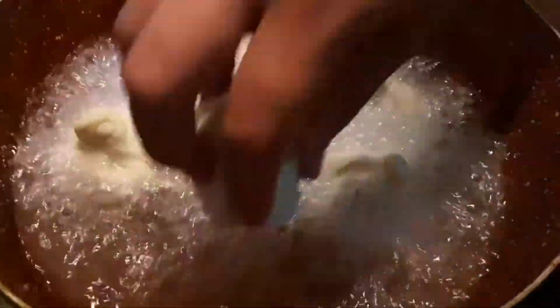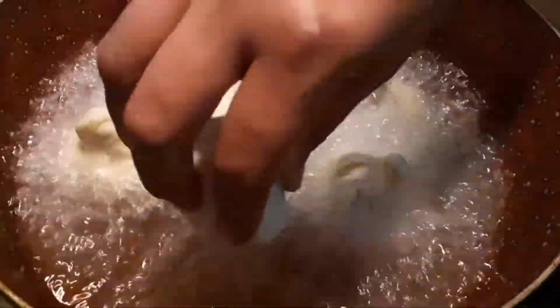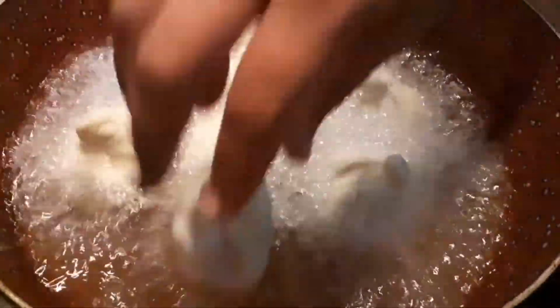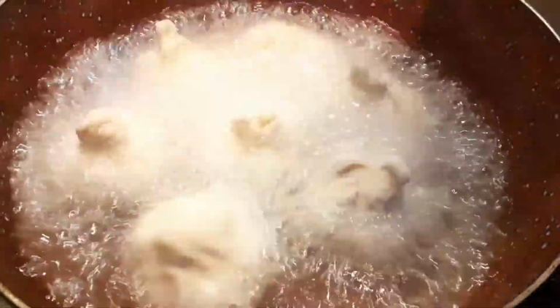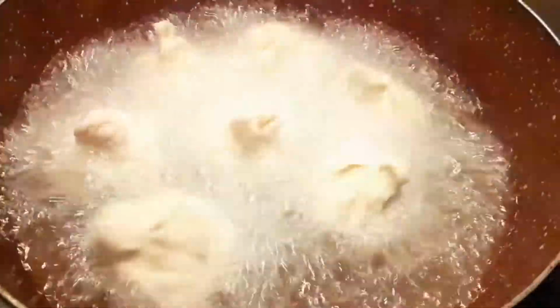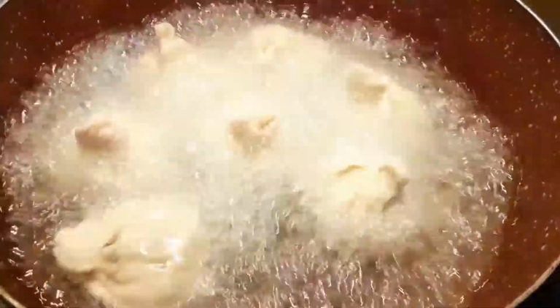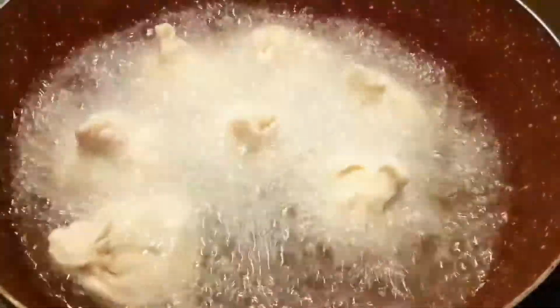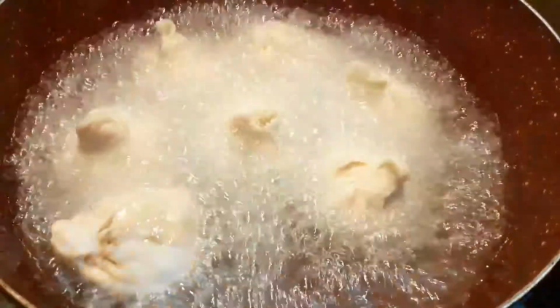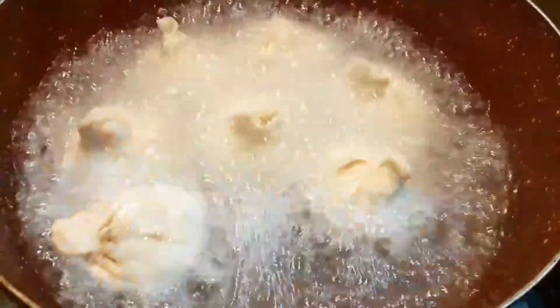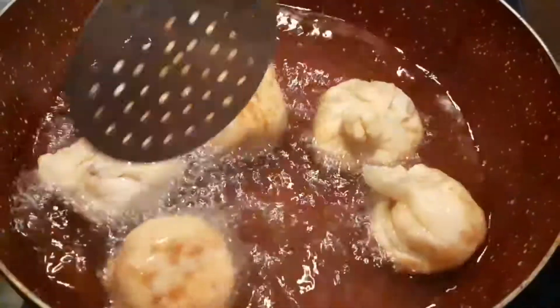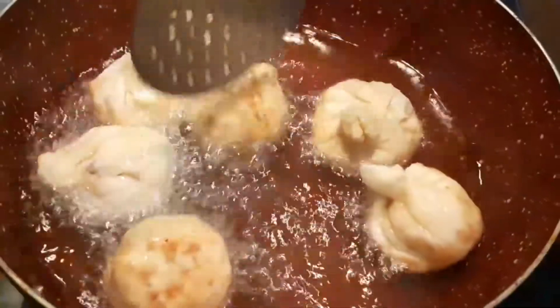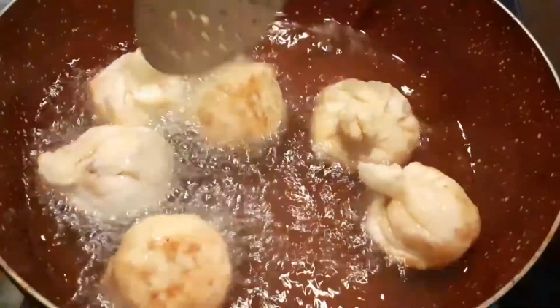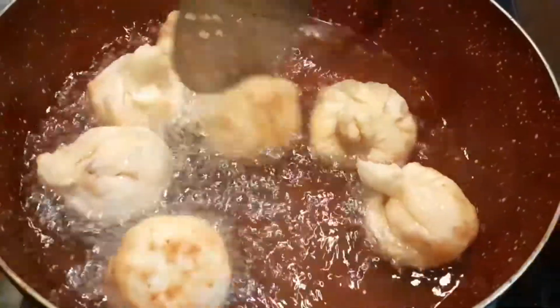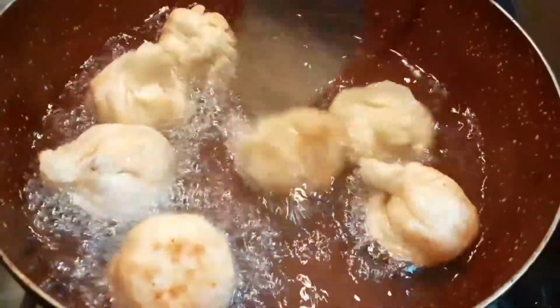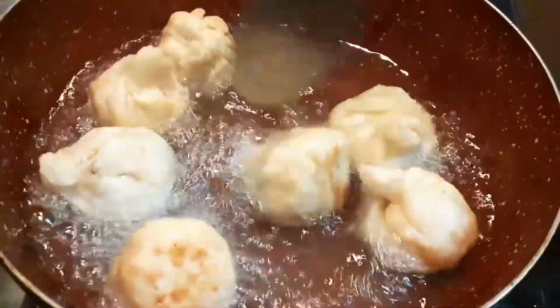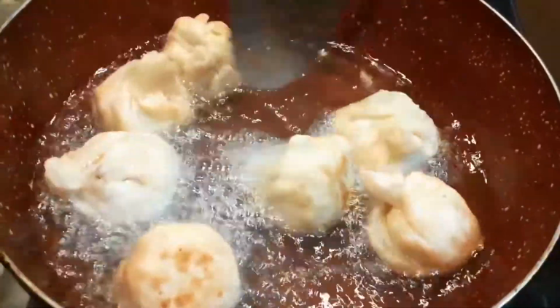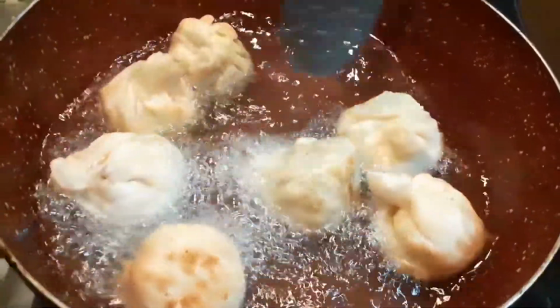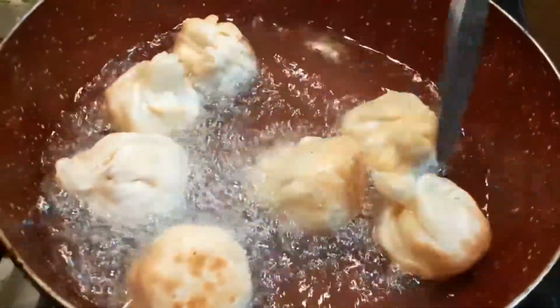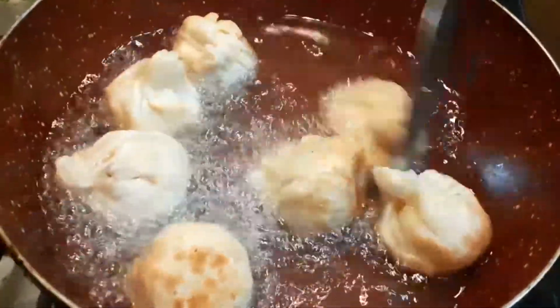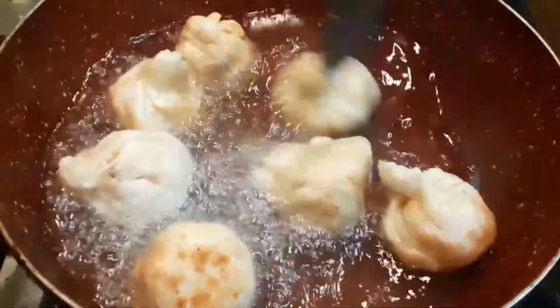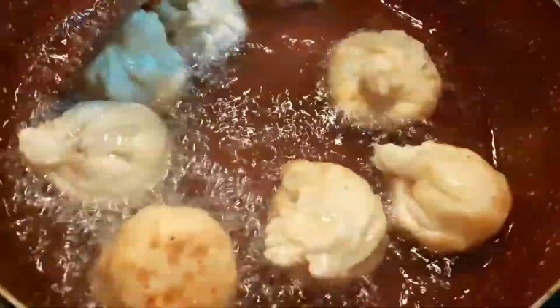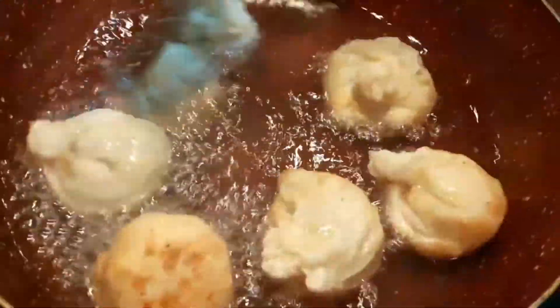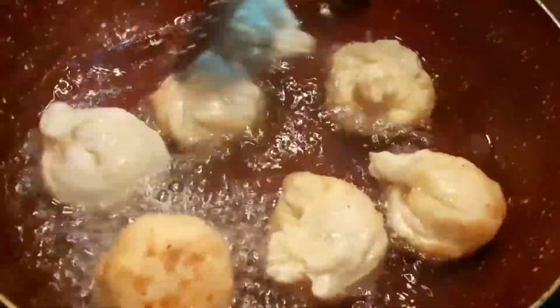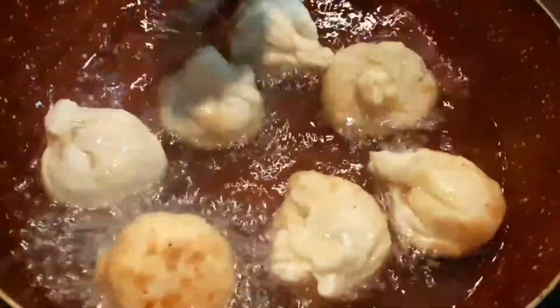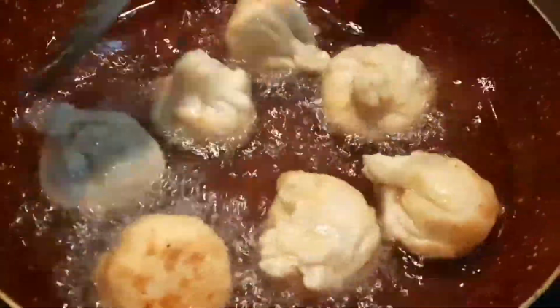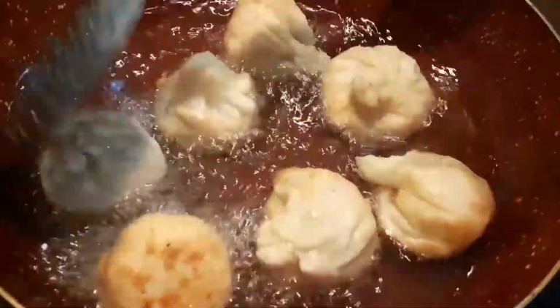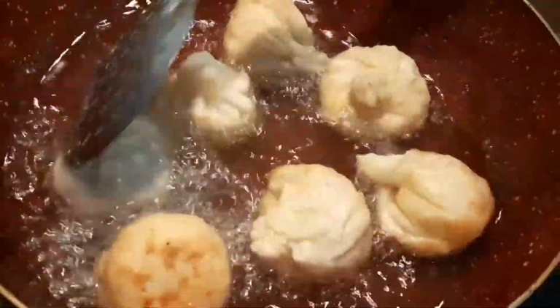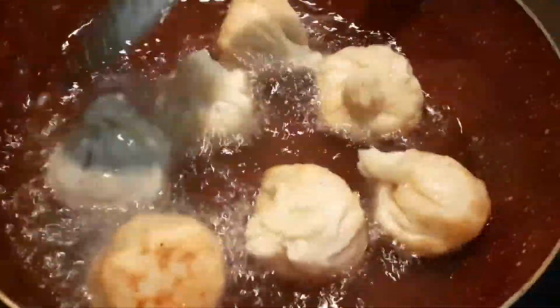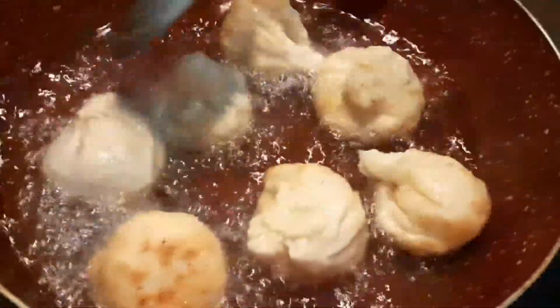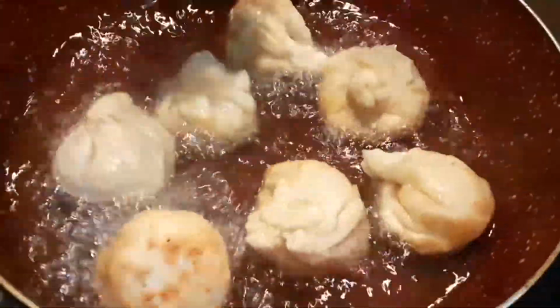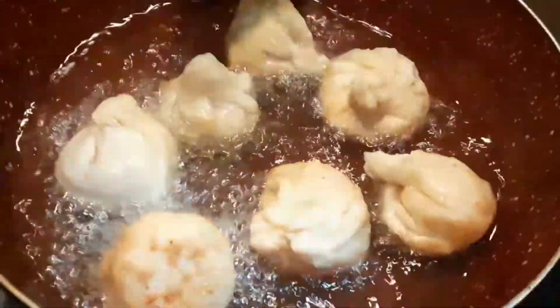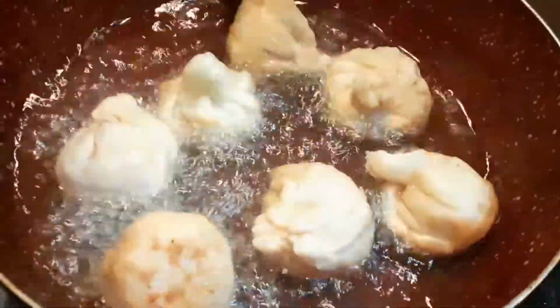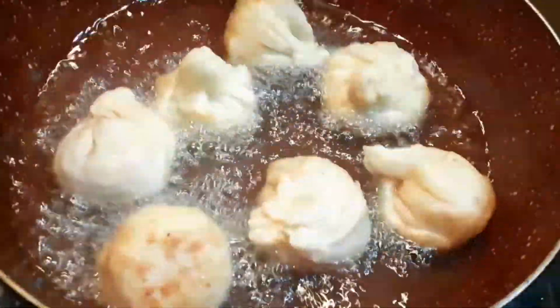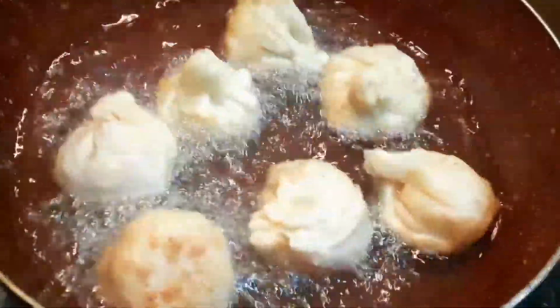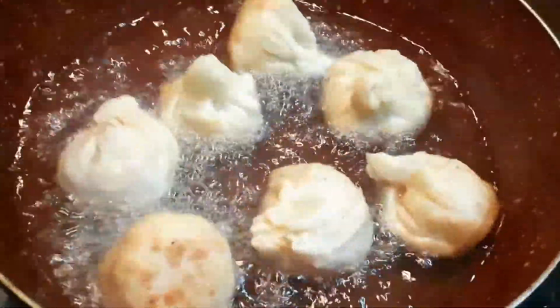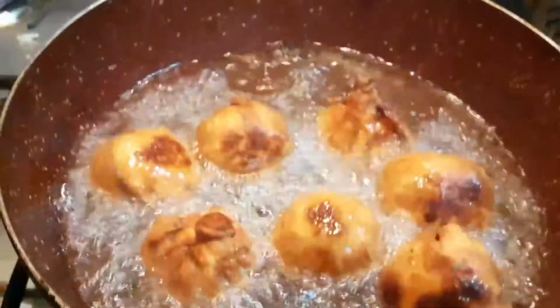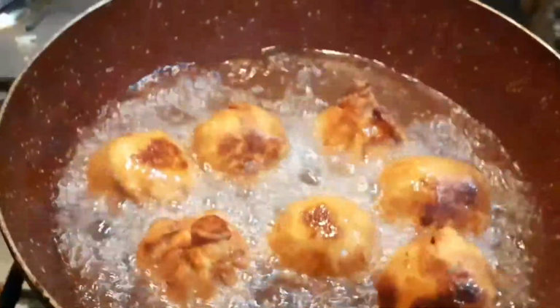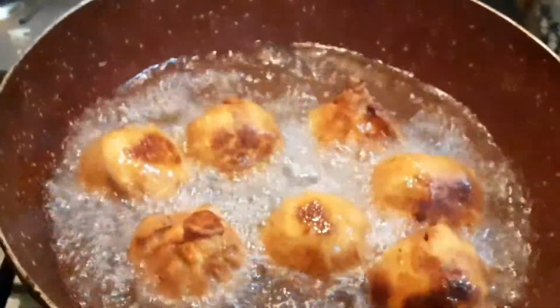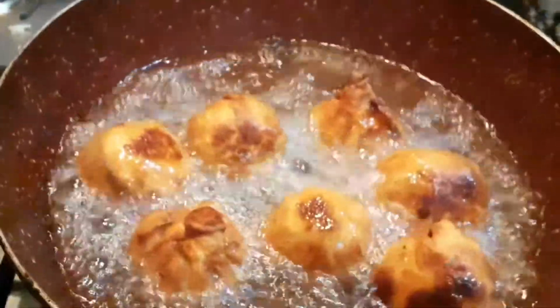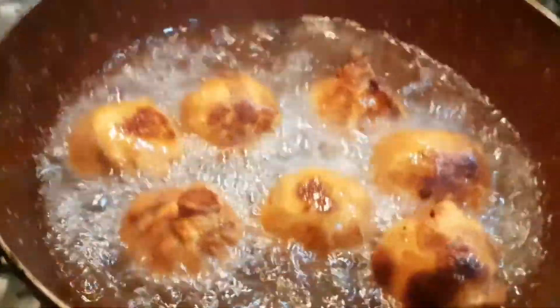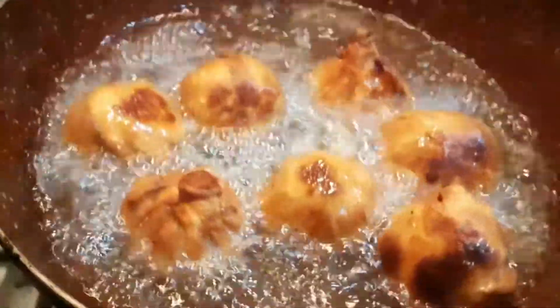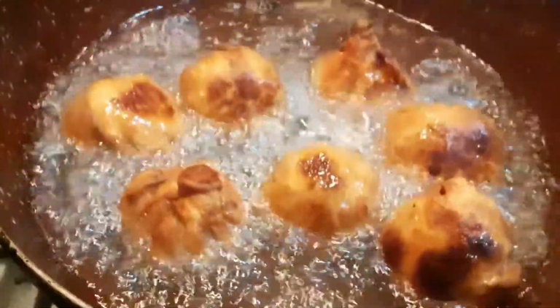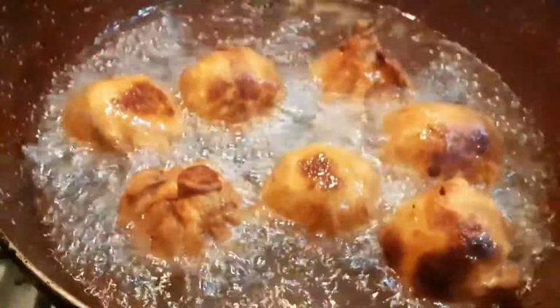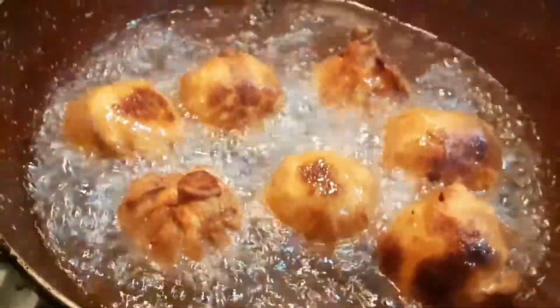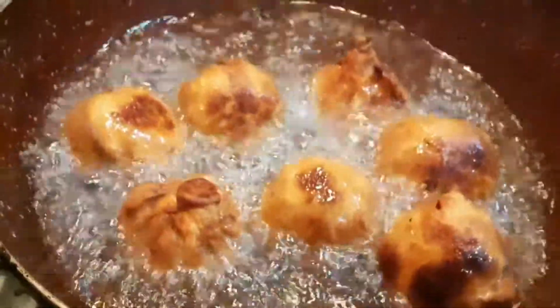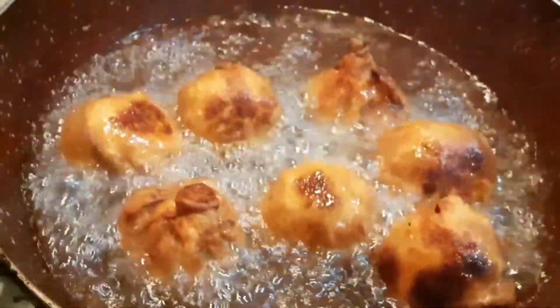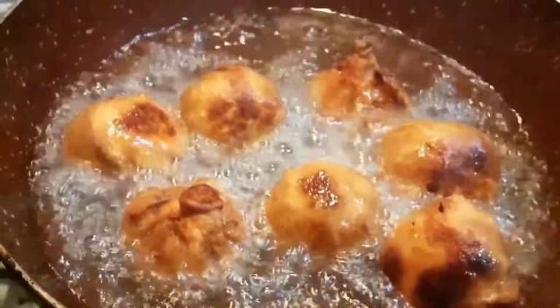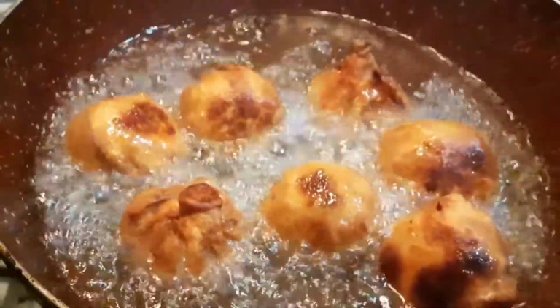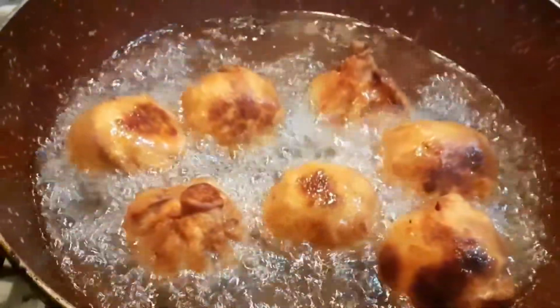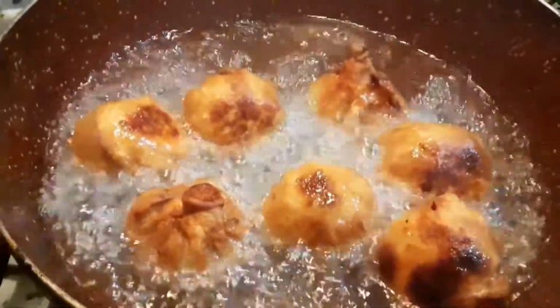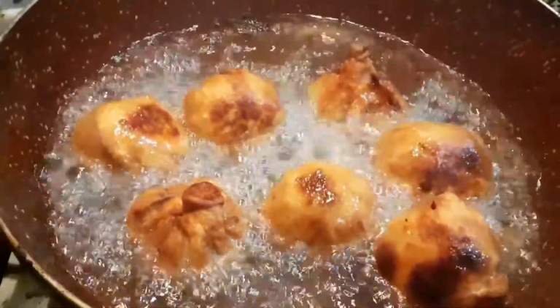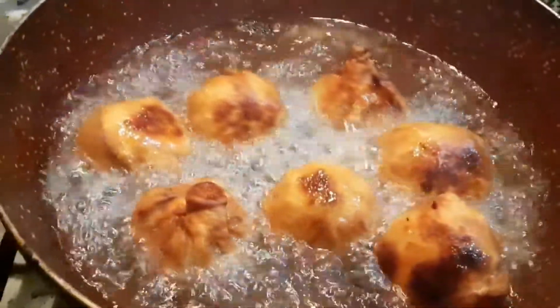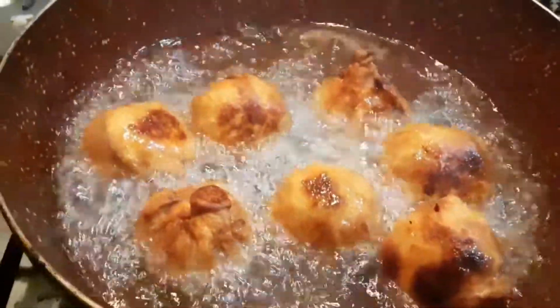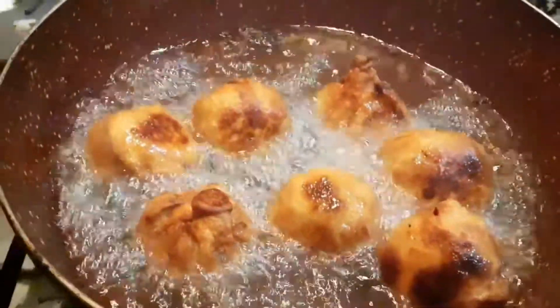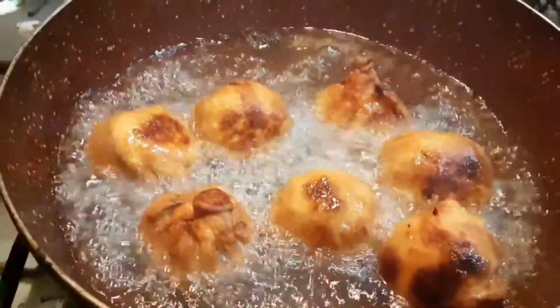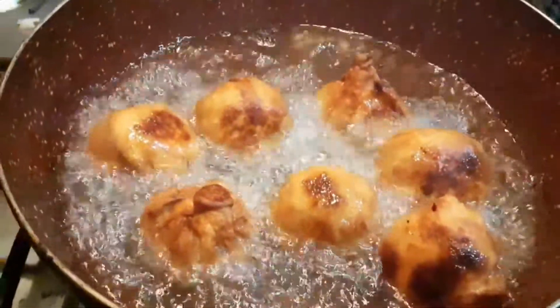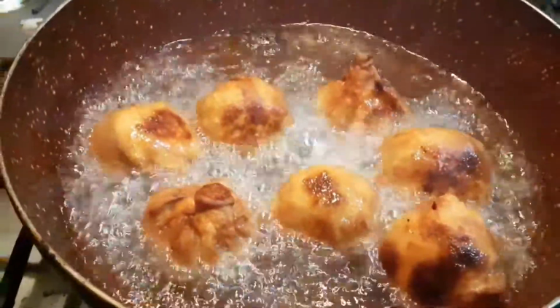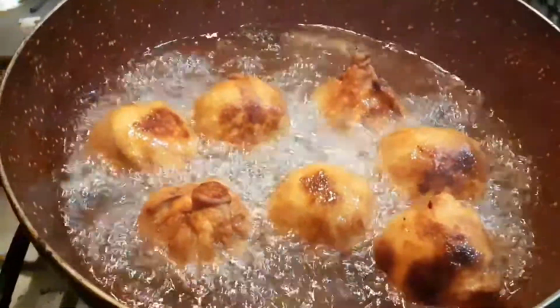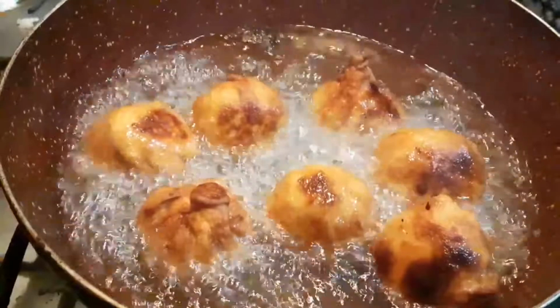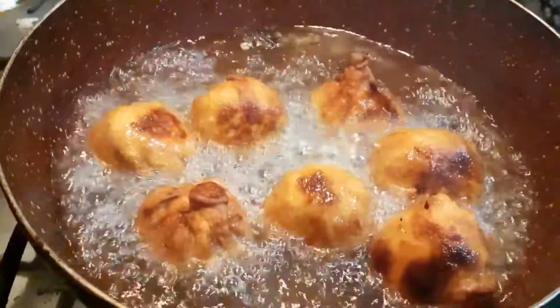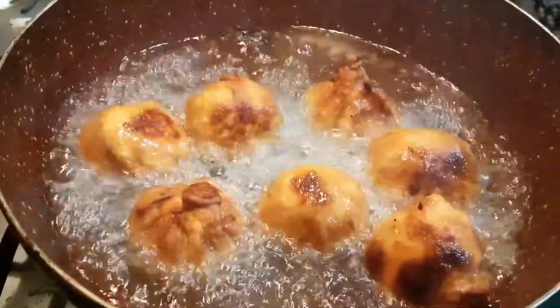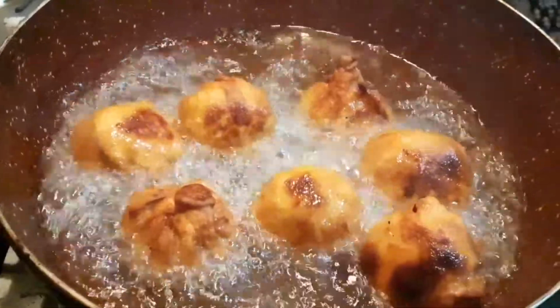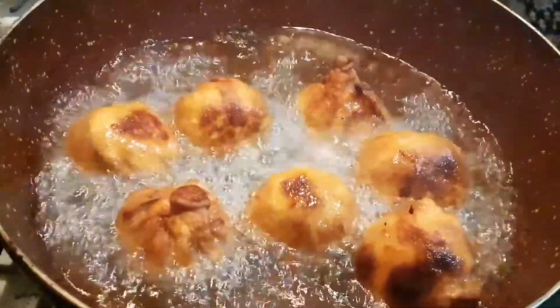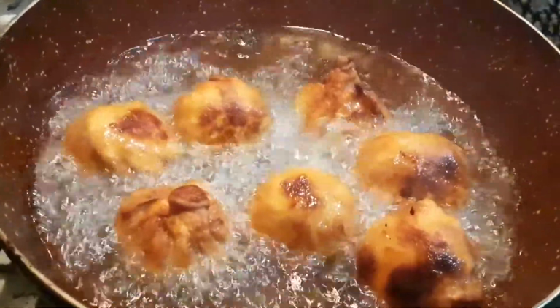Your delicious modaks are ready to serve and can be stored for 4-5 days. Enjoy!